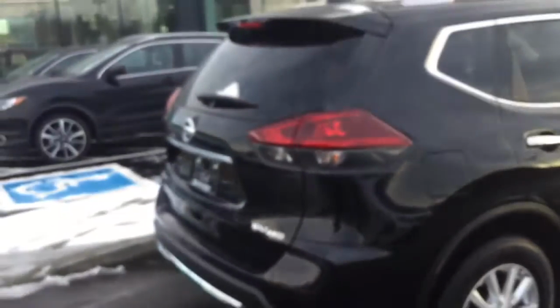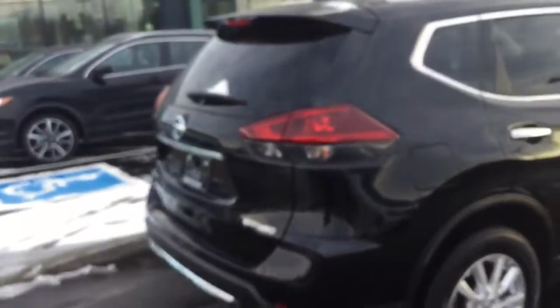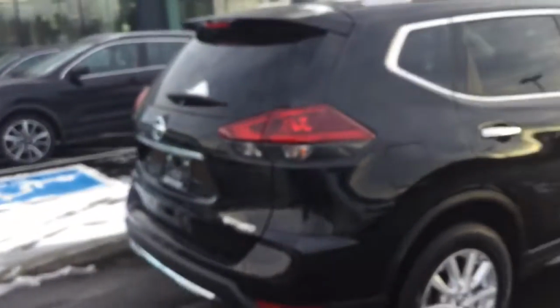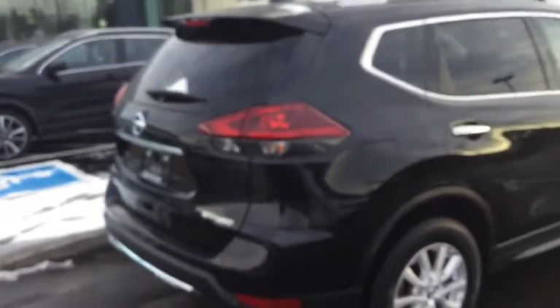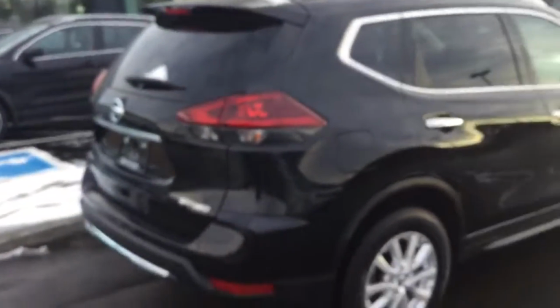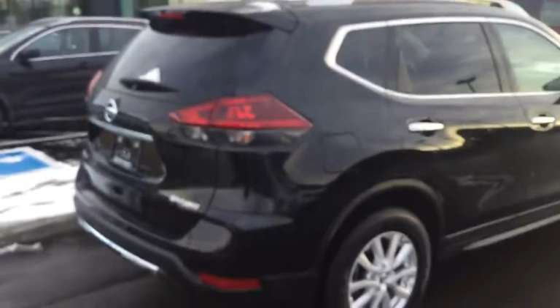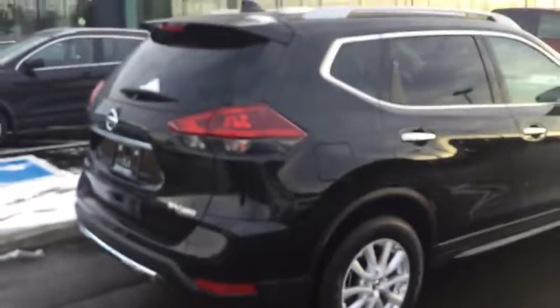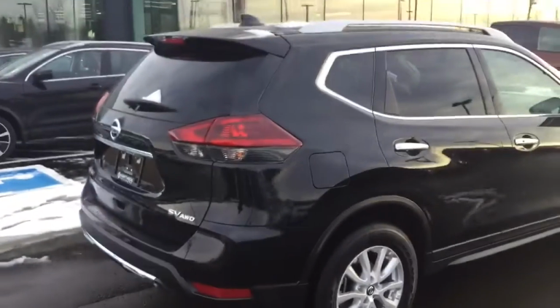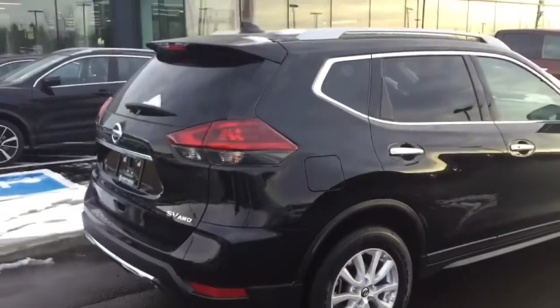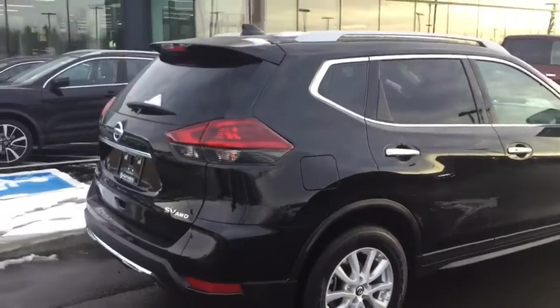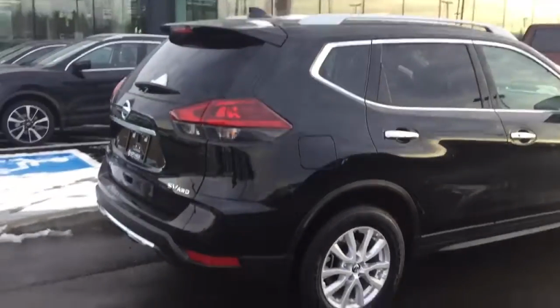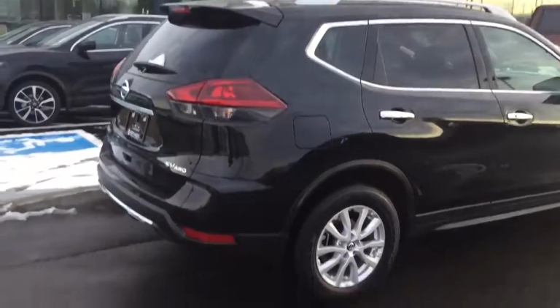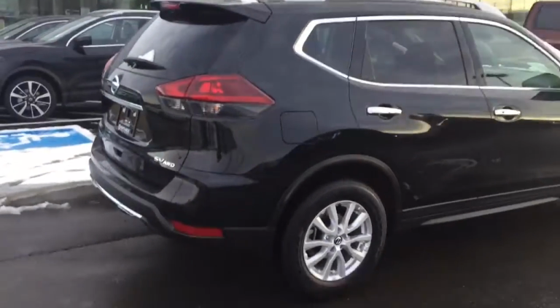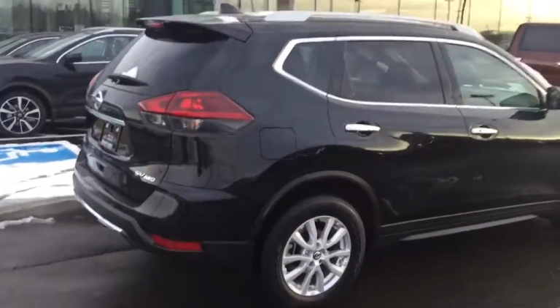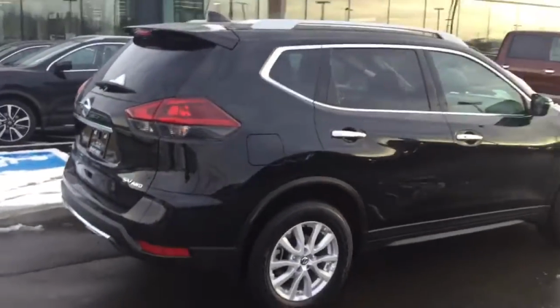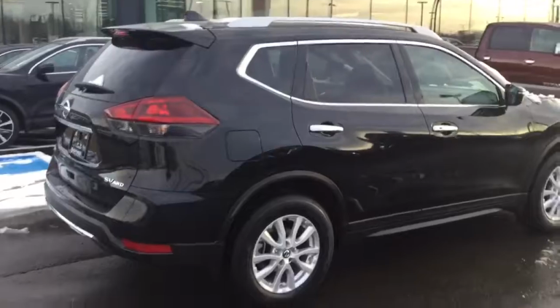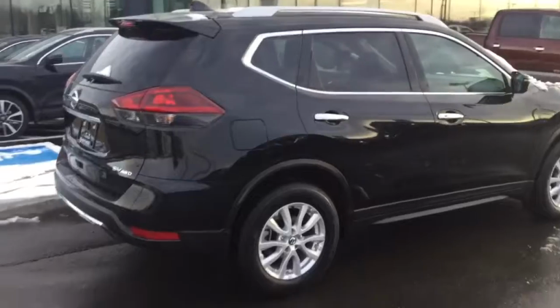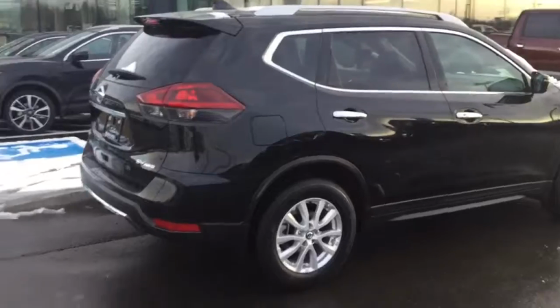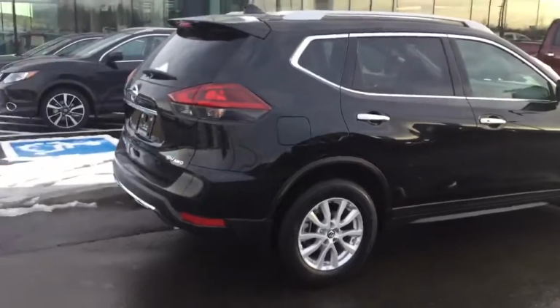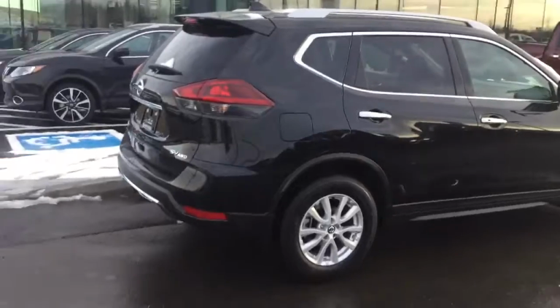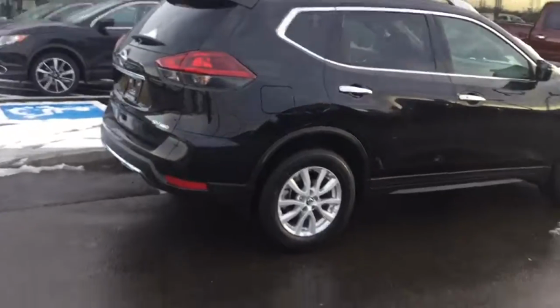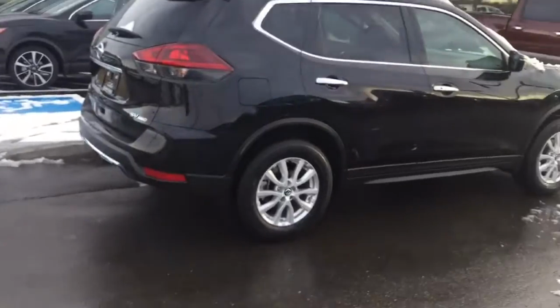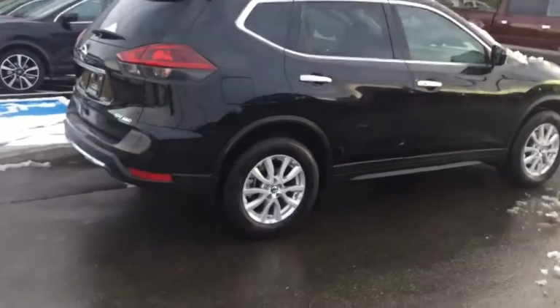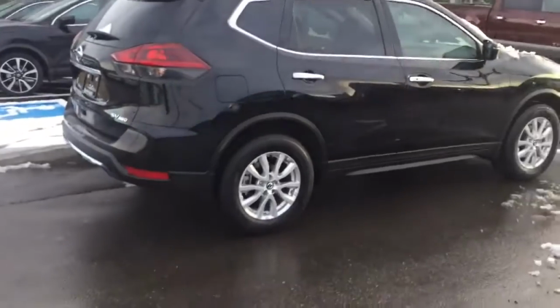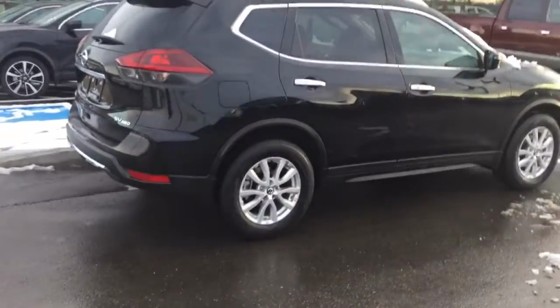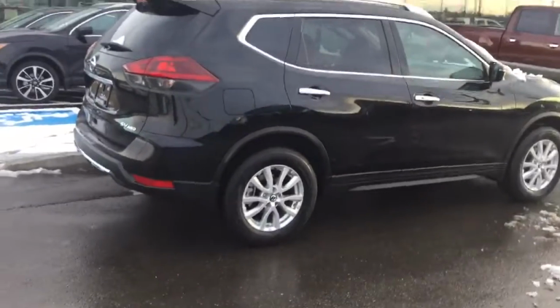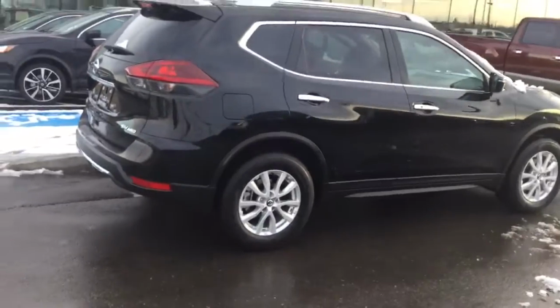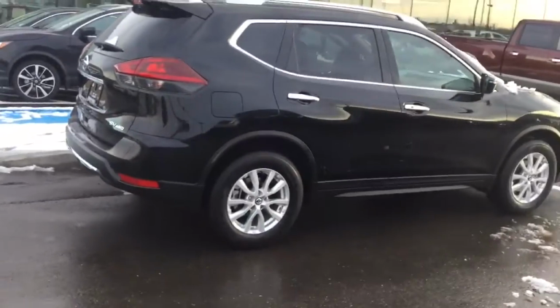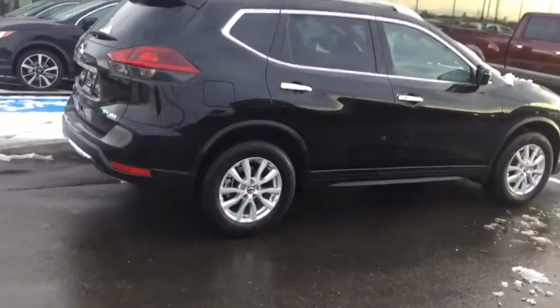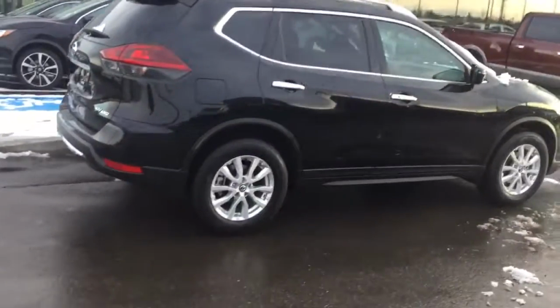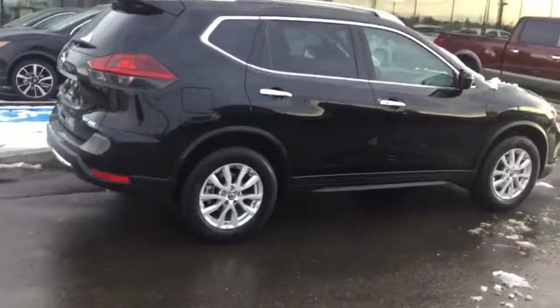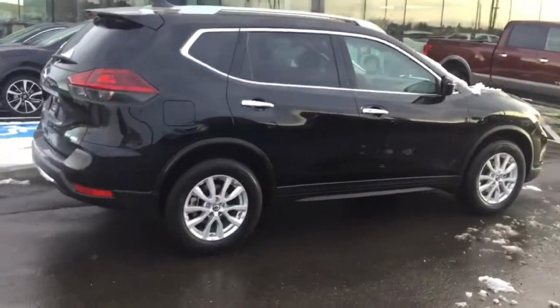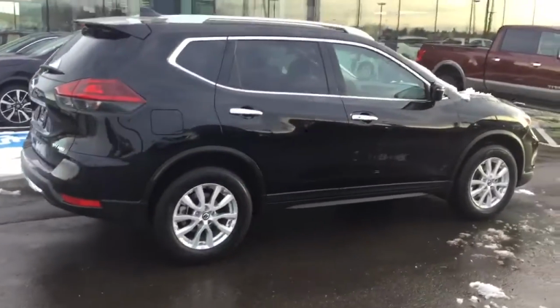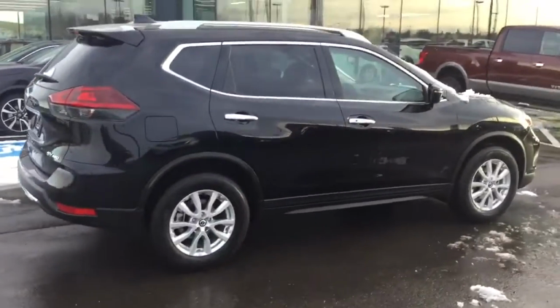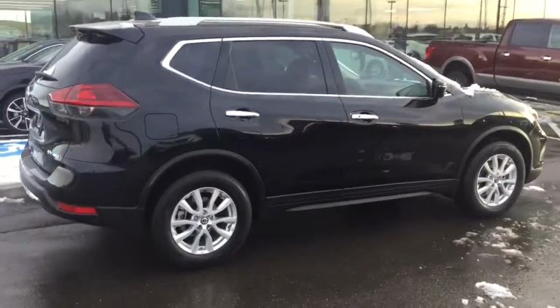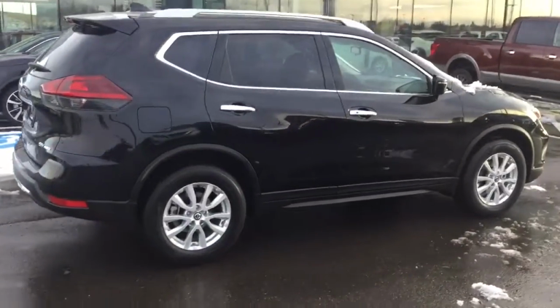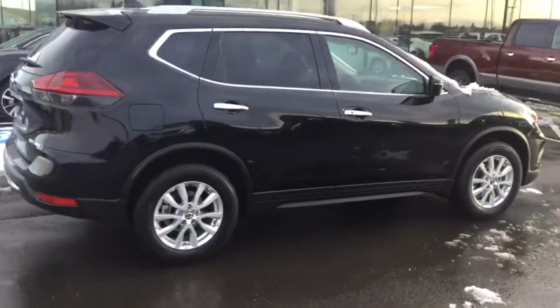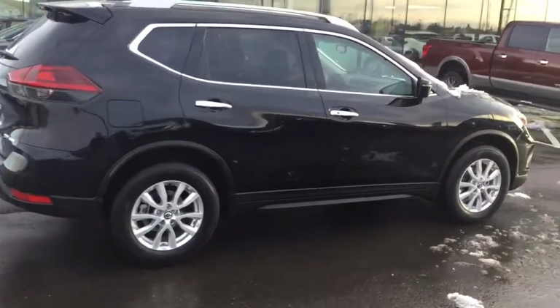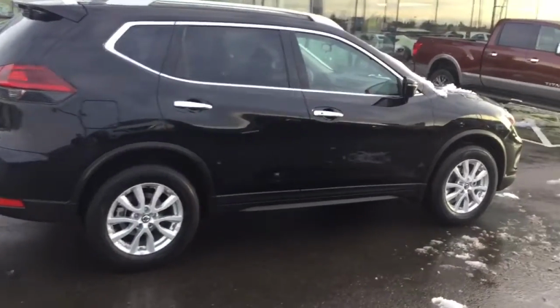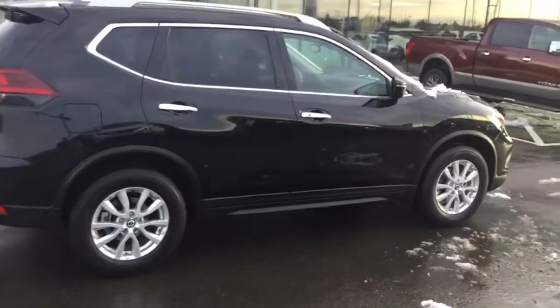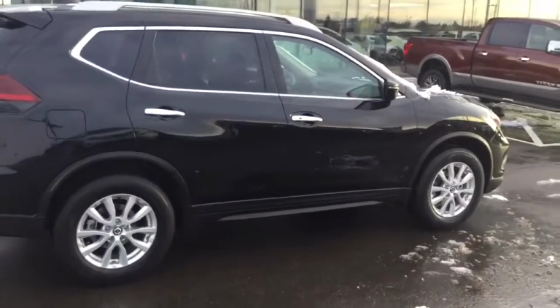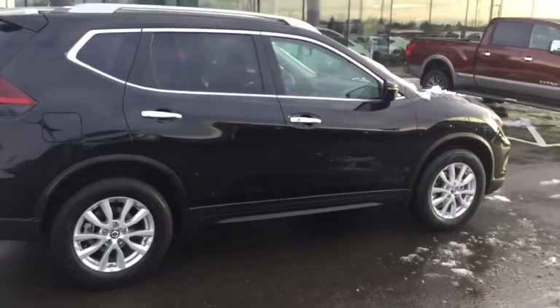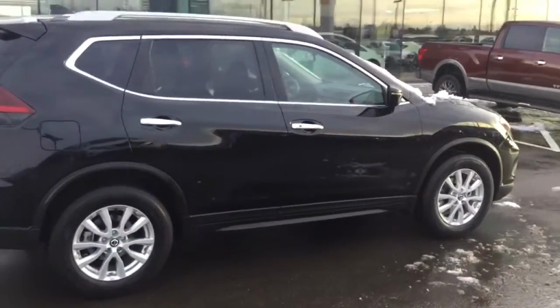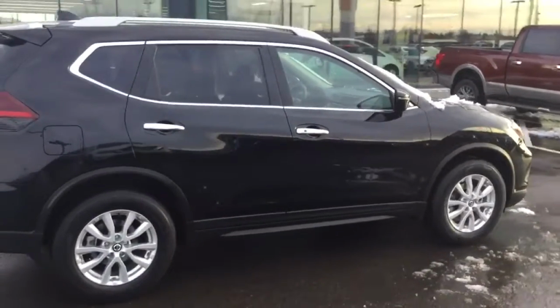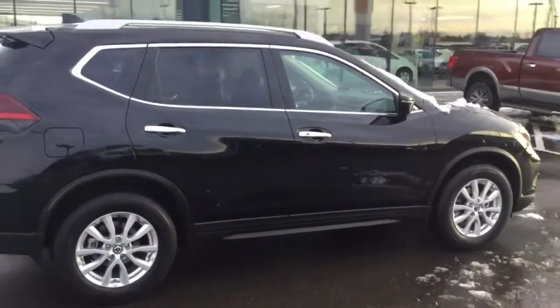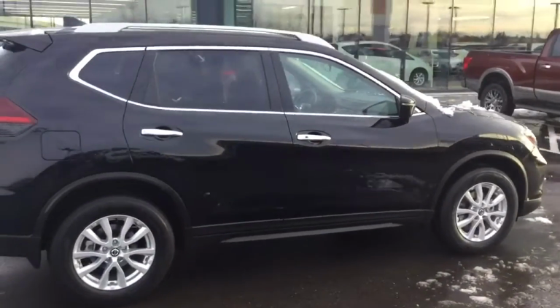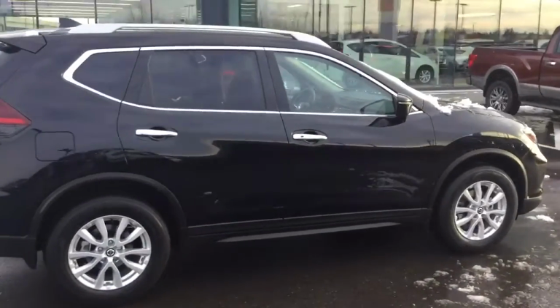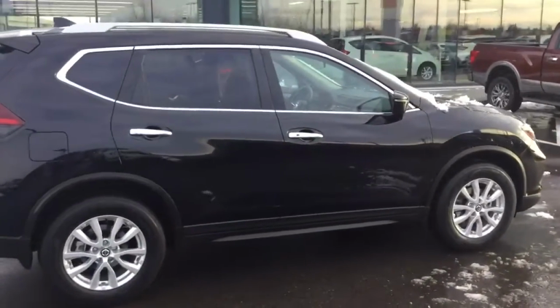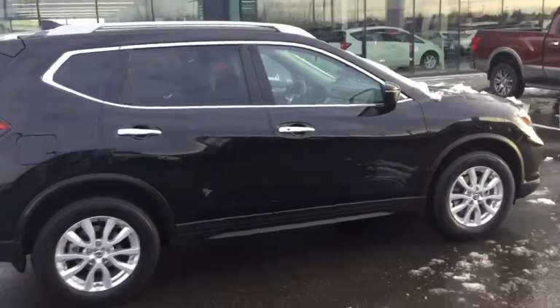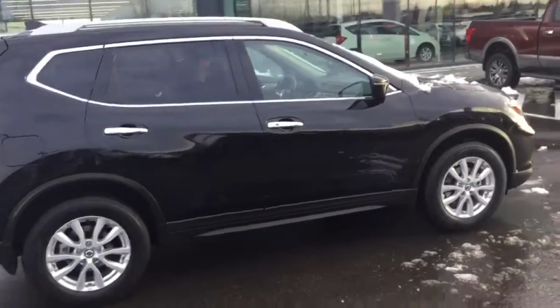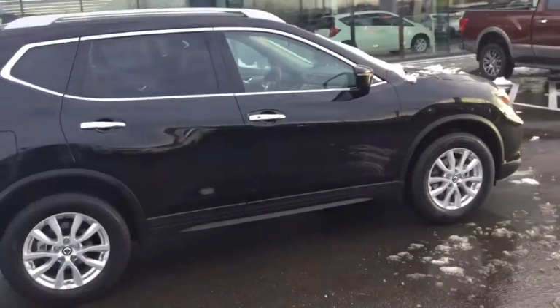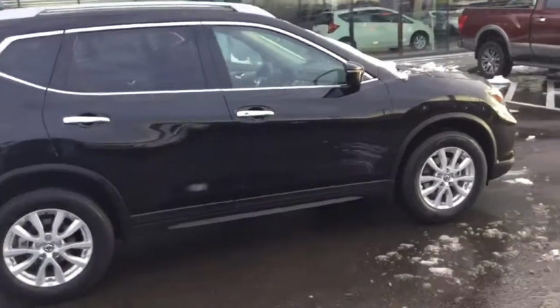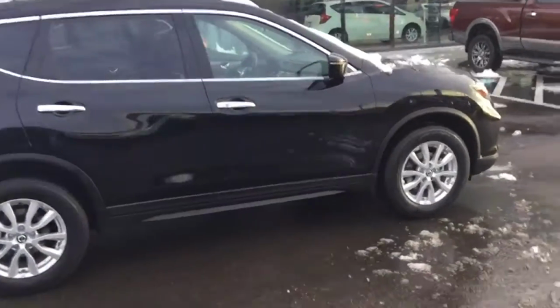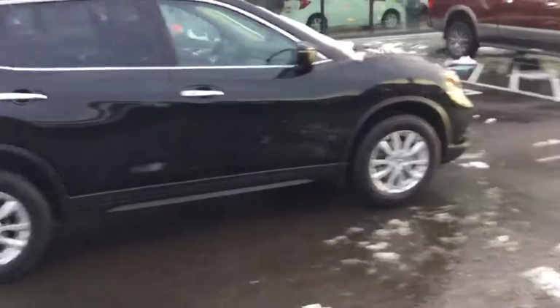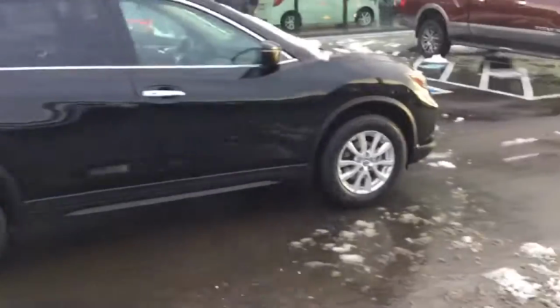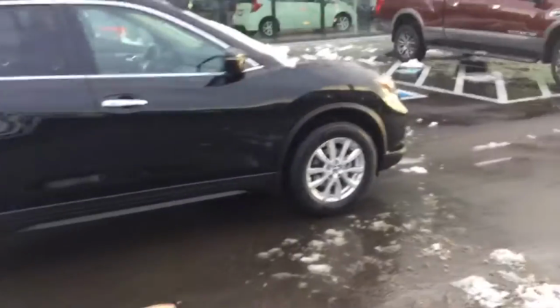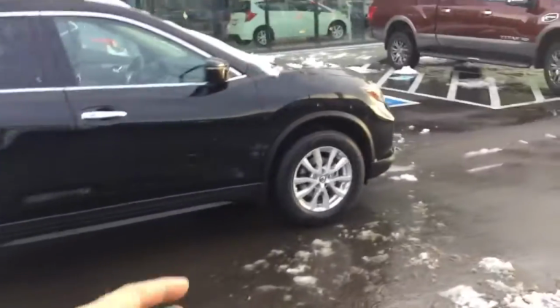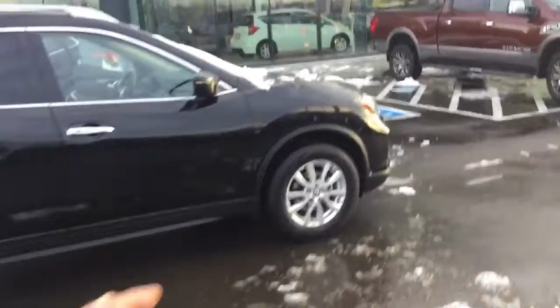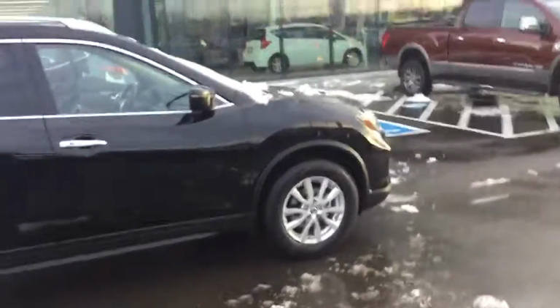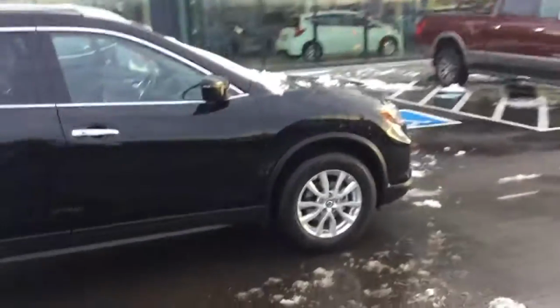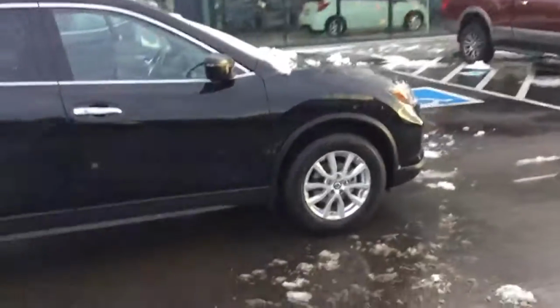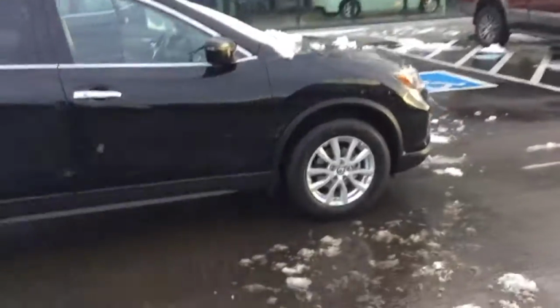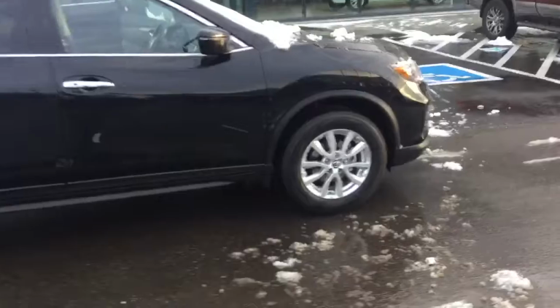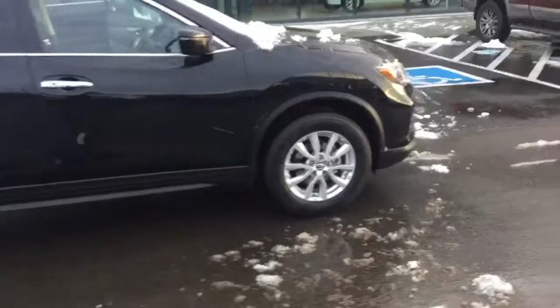Just a reminder — all of our vehicles do come with a five-year, 100,000 kilometer powertrain warranty. When you're buying a Nissan vehicle, you know it's going to last you a lifetime.